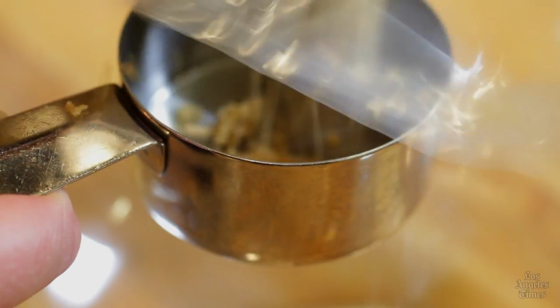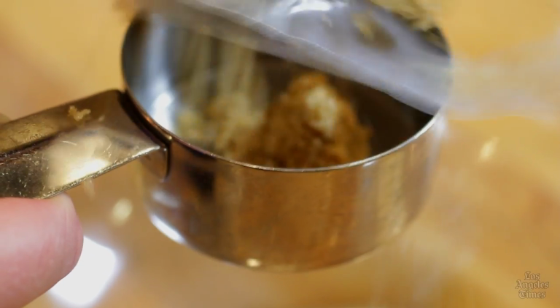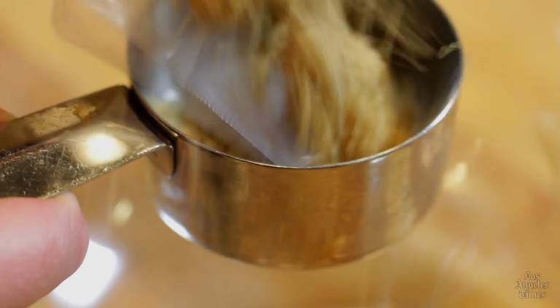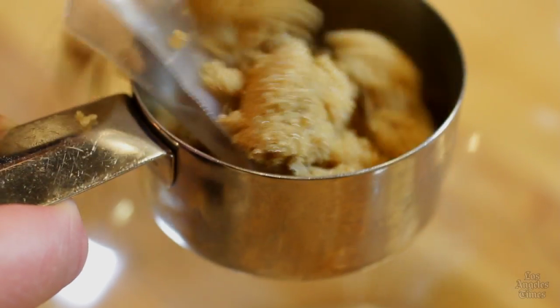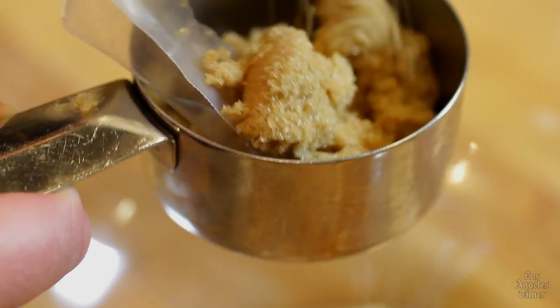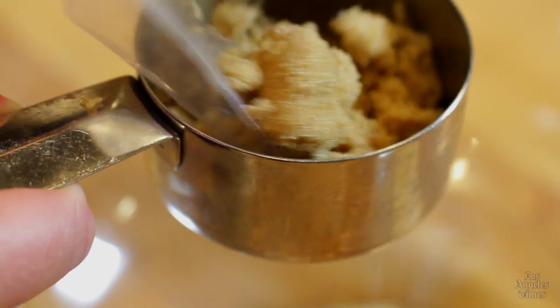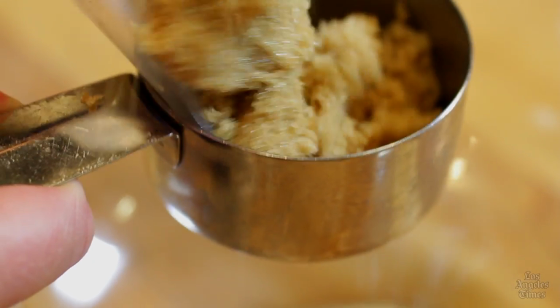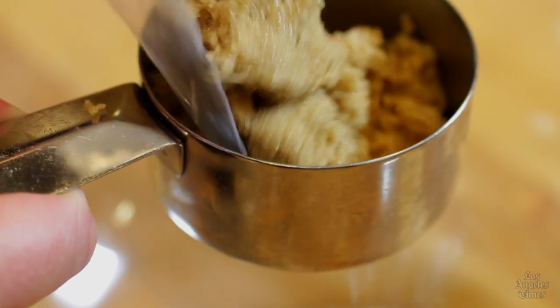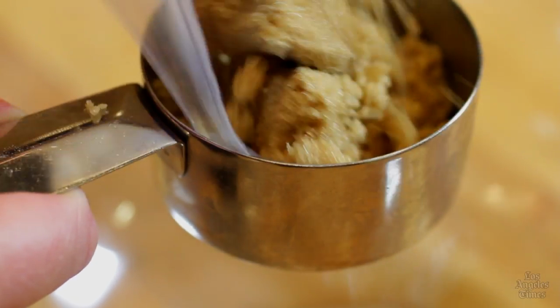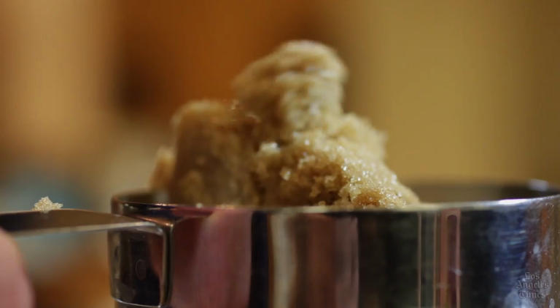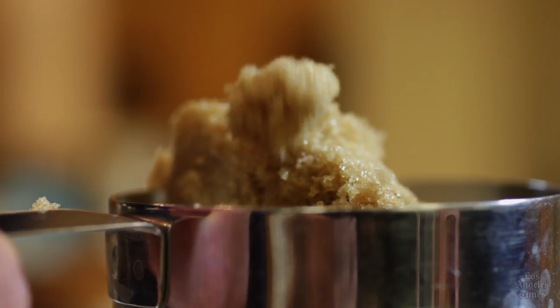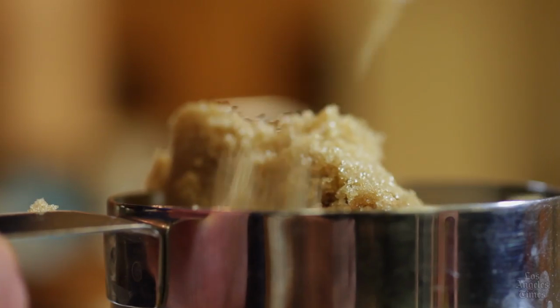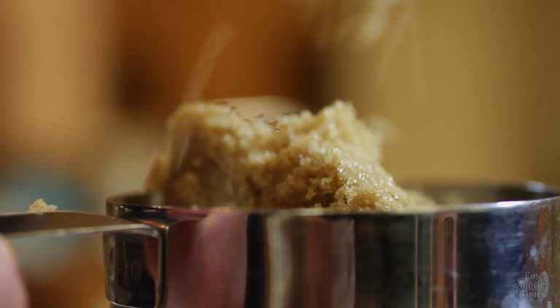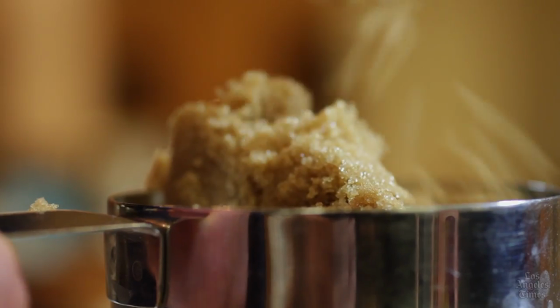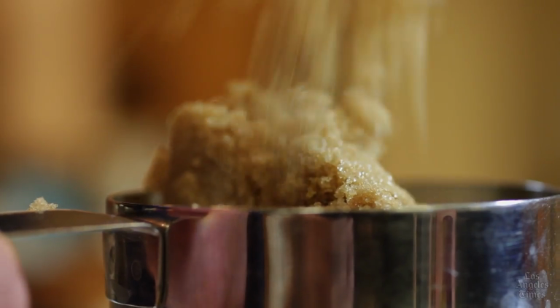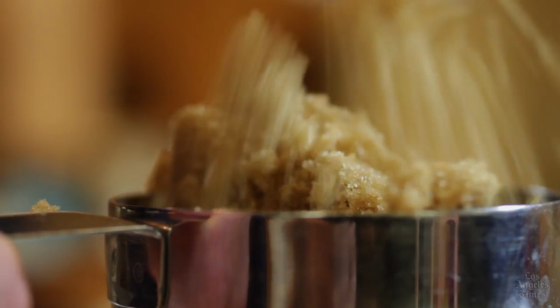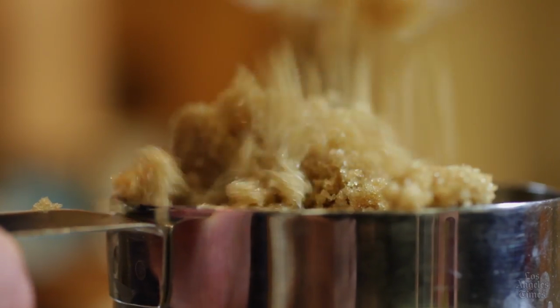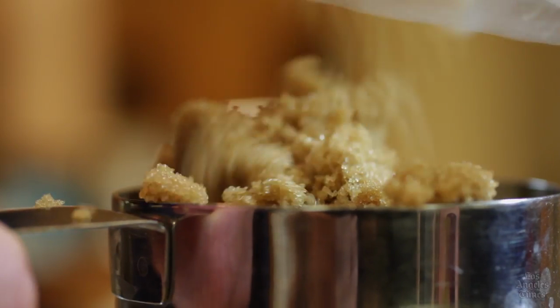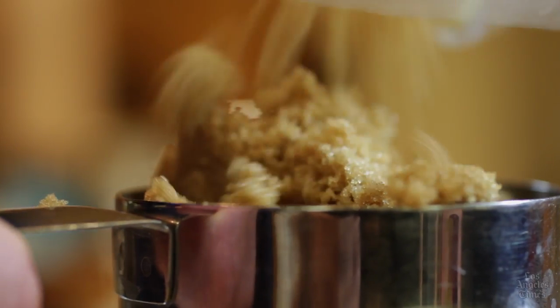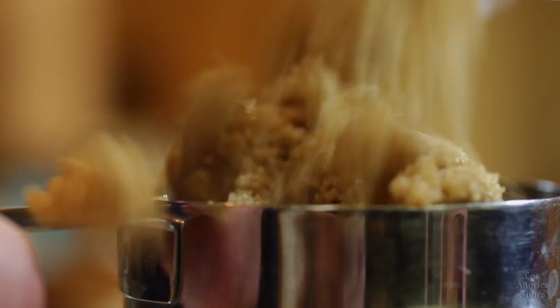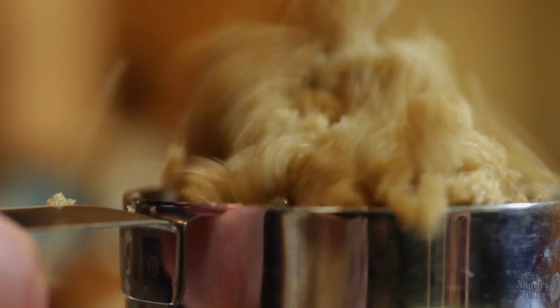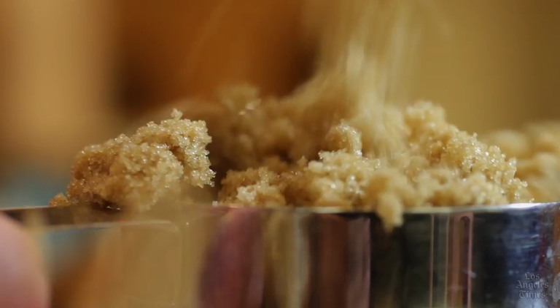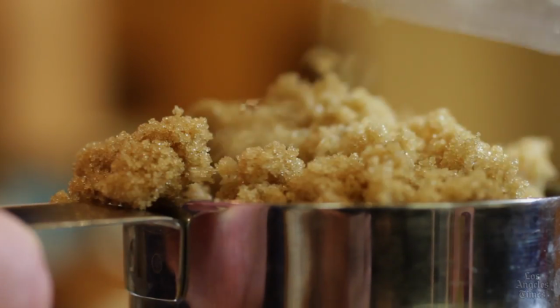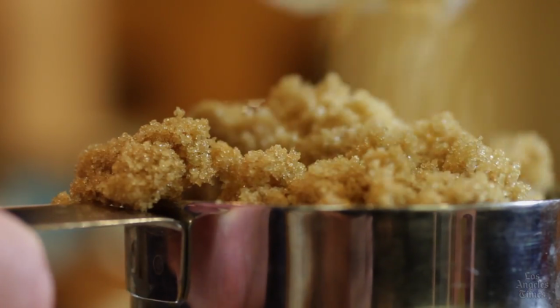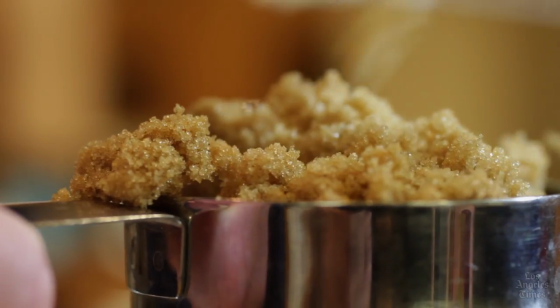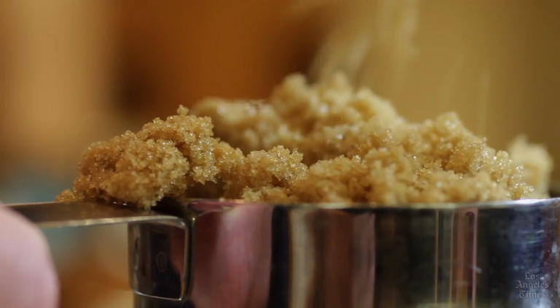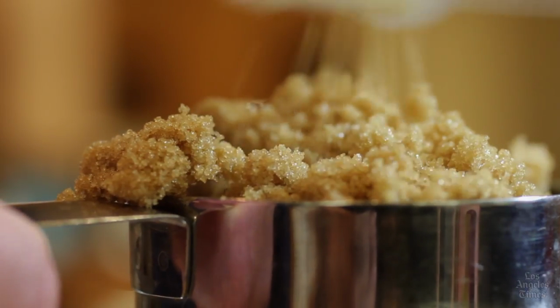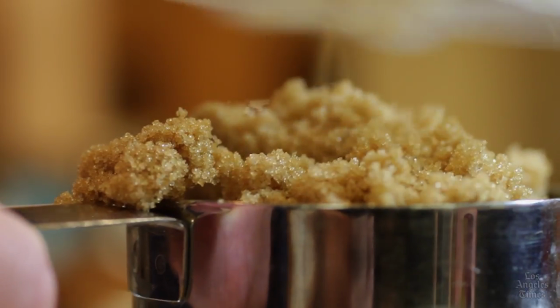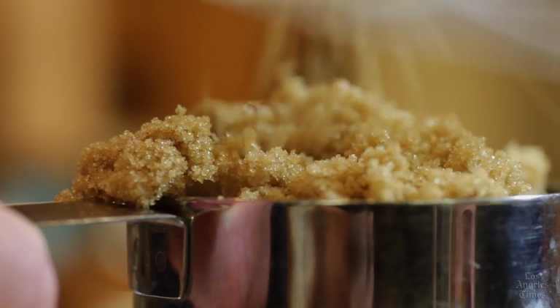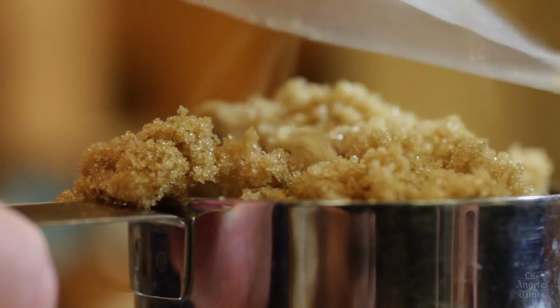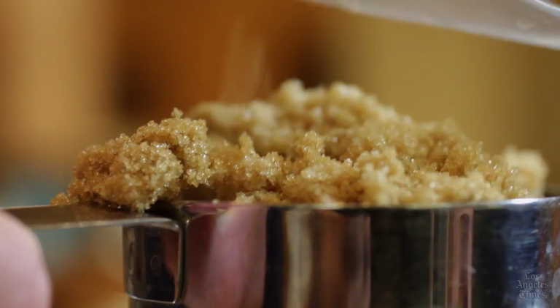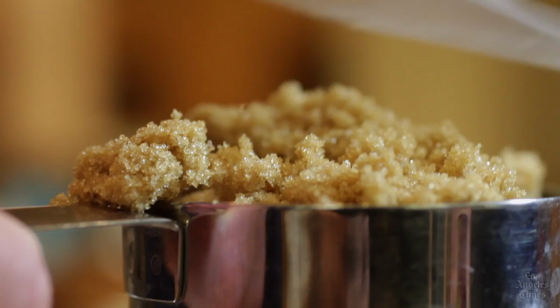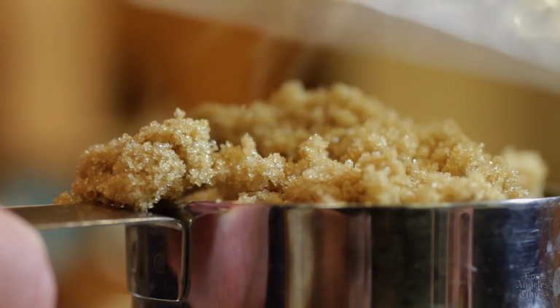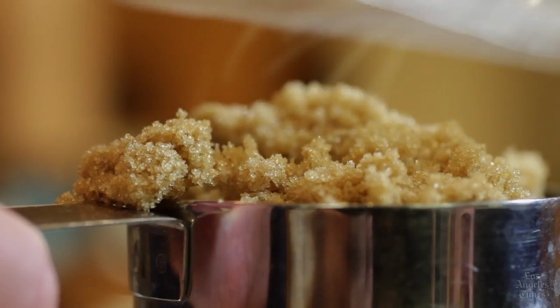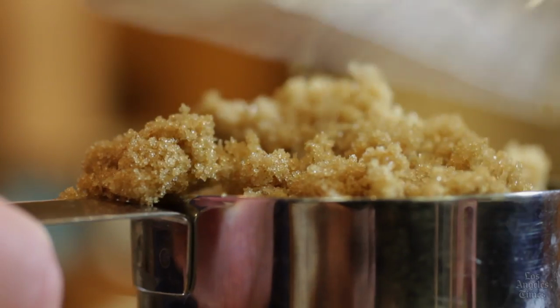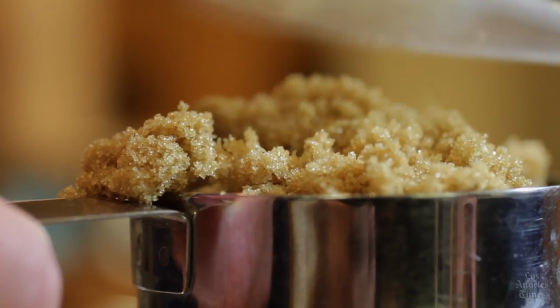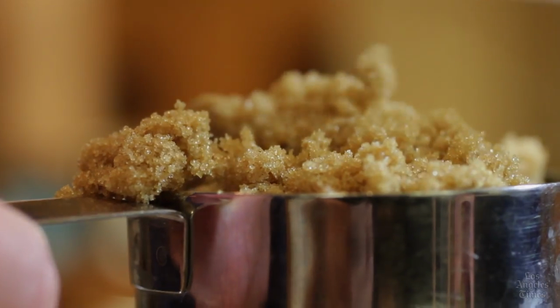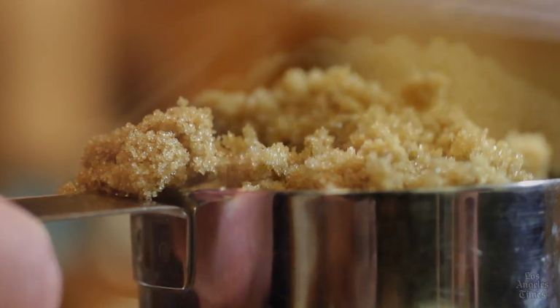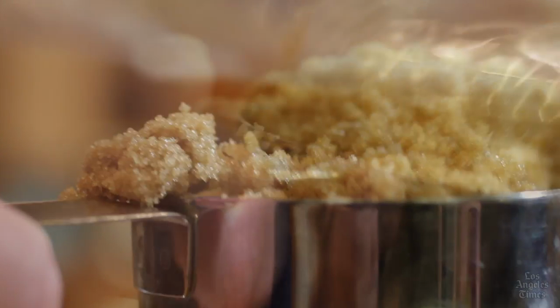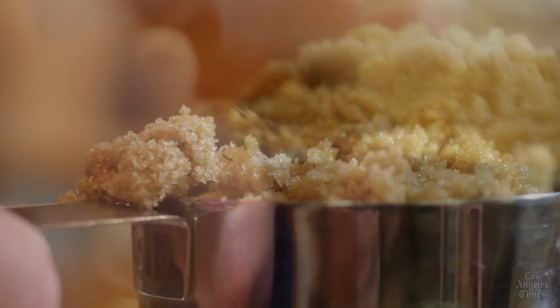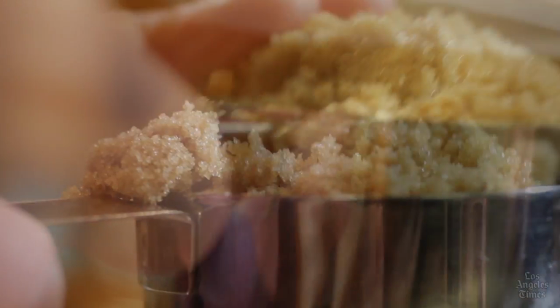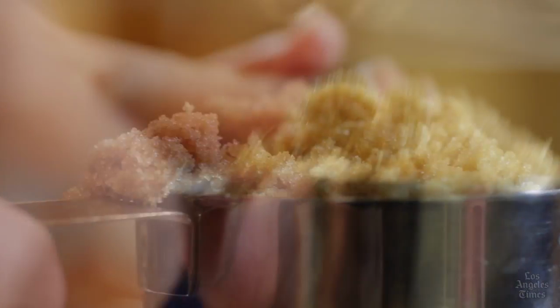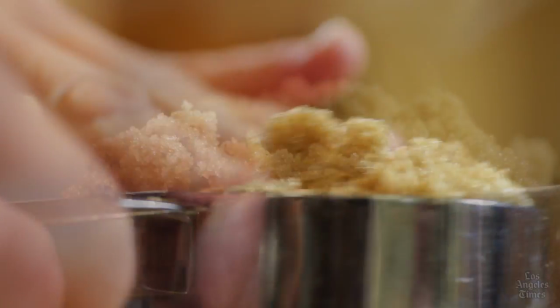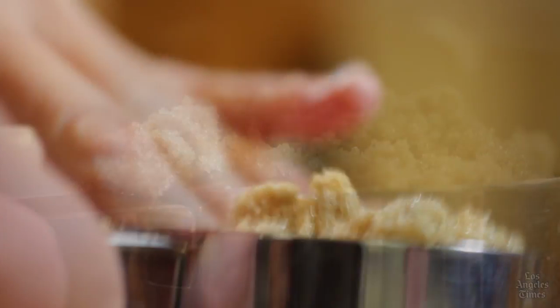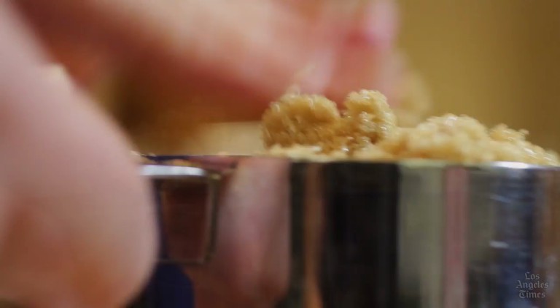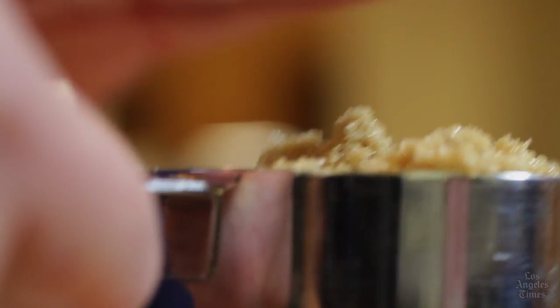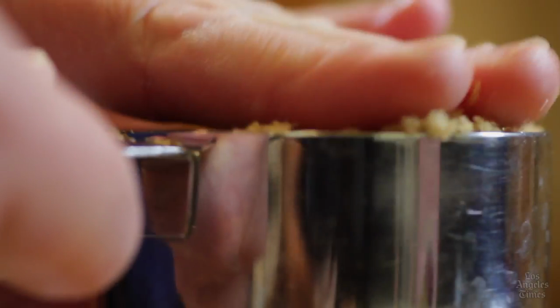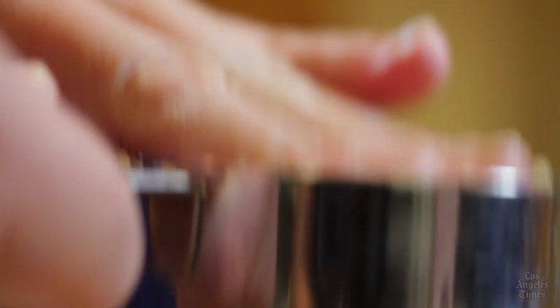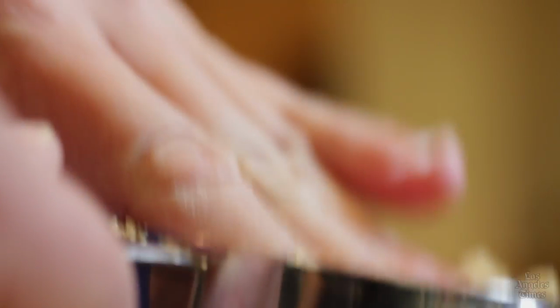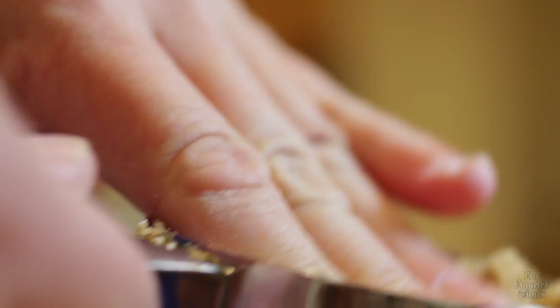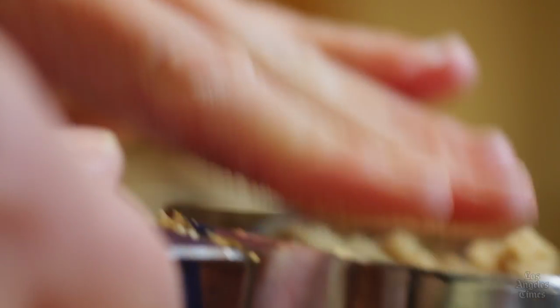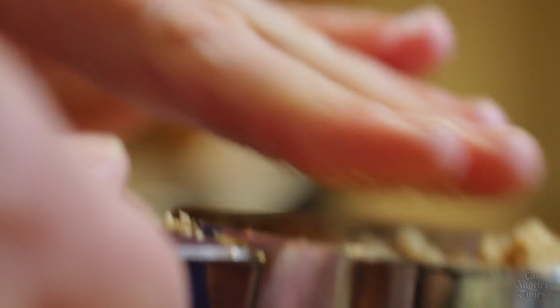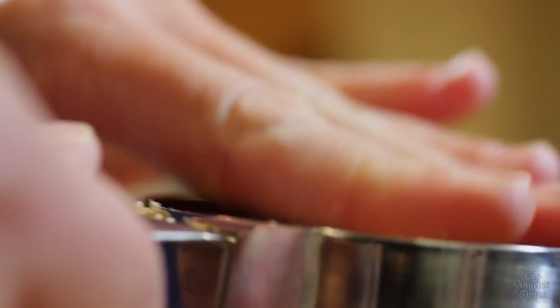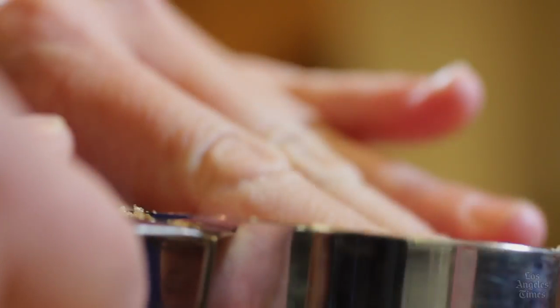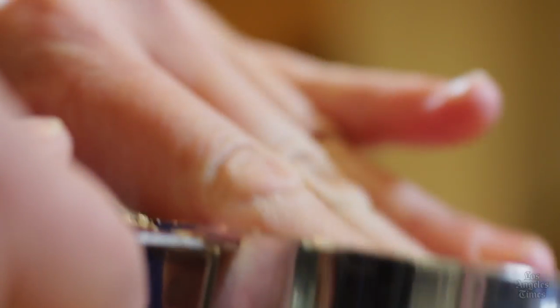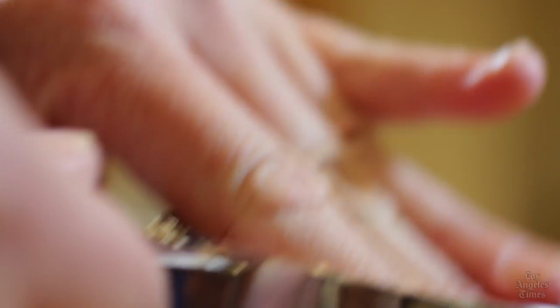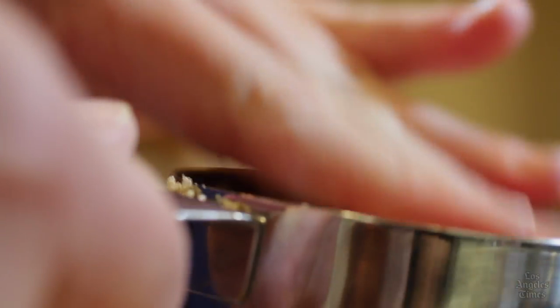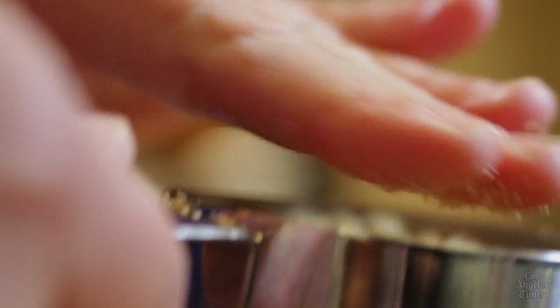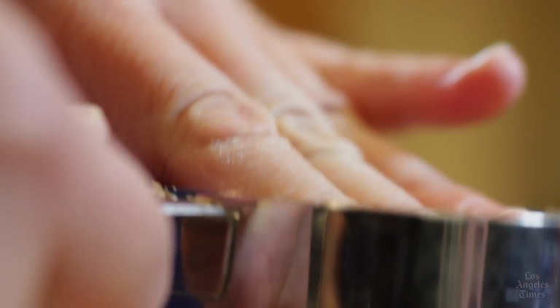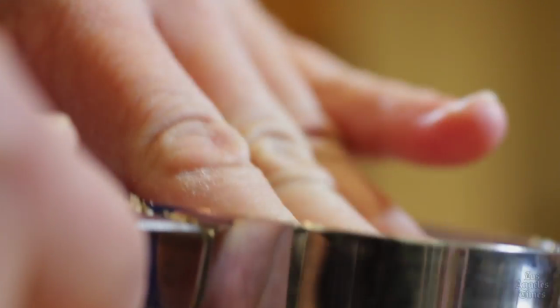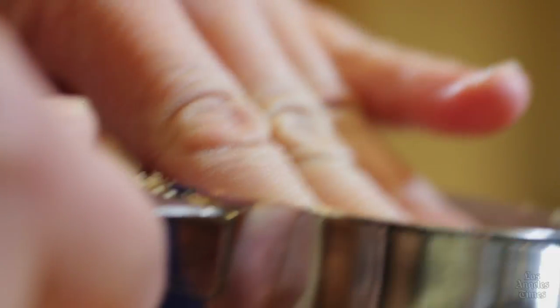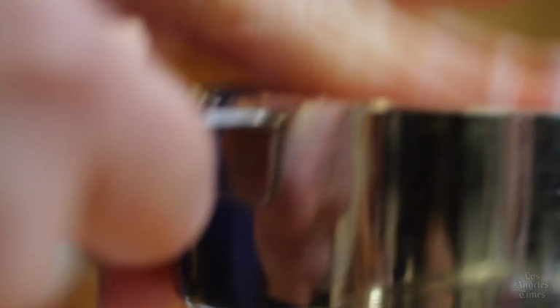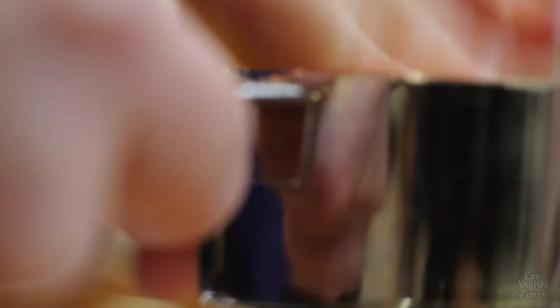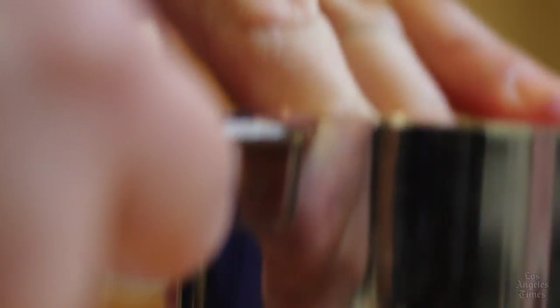Now, when it comes to brown sugar, go ahead and pack it into the measuring spoon or cup. Yes, I know — this is the total opposite of flour.